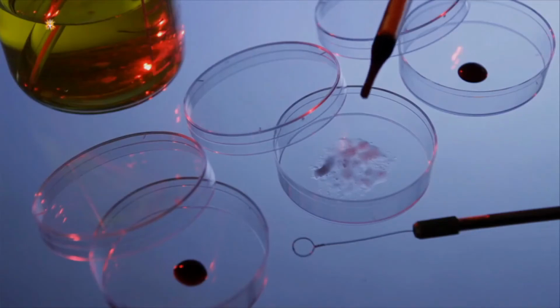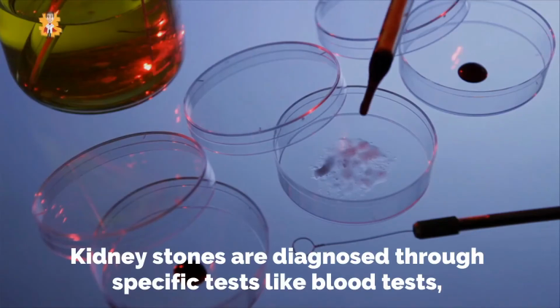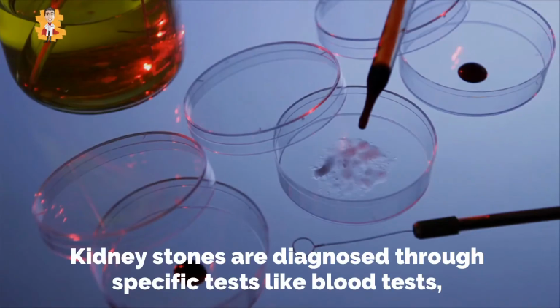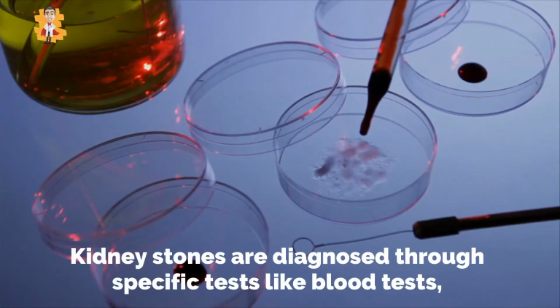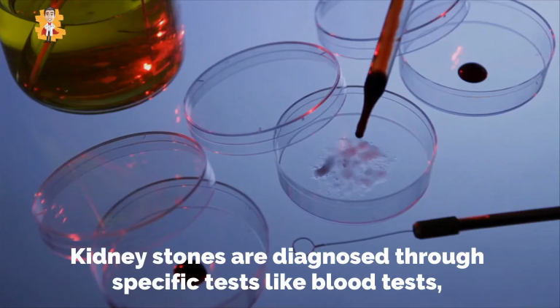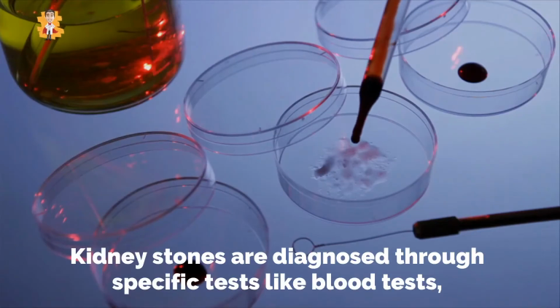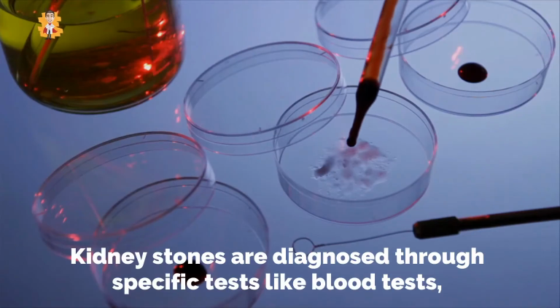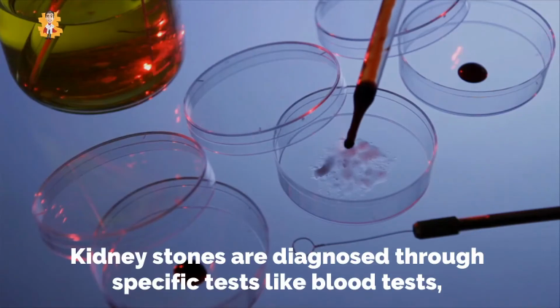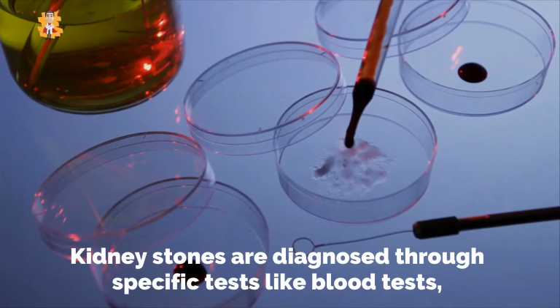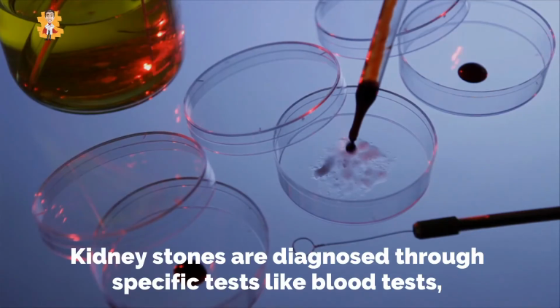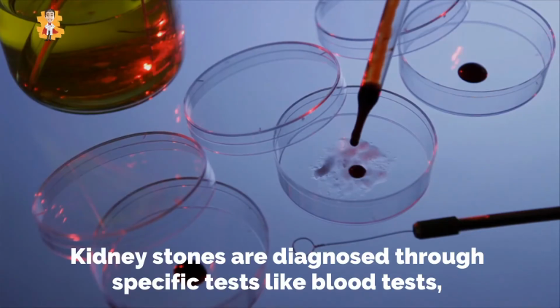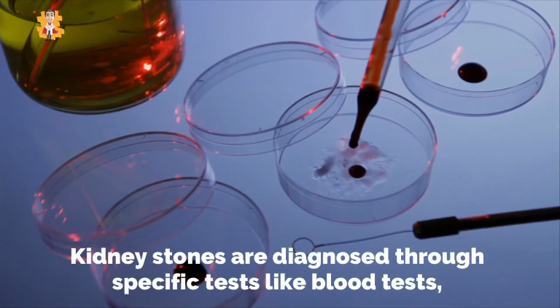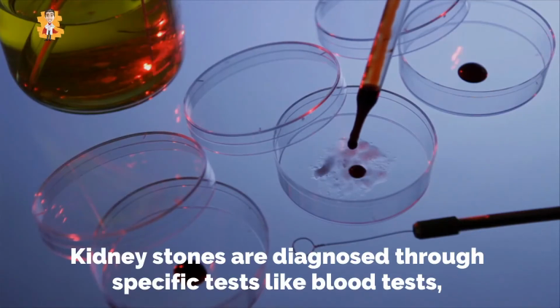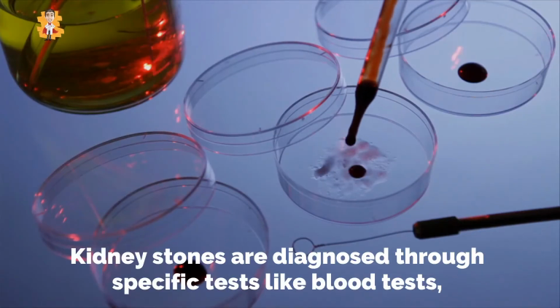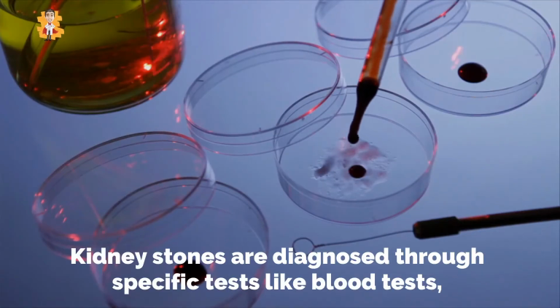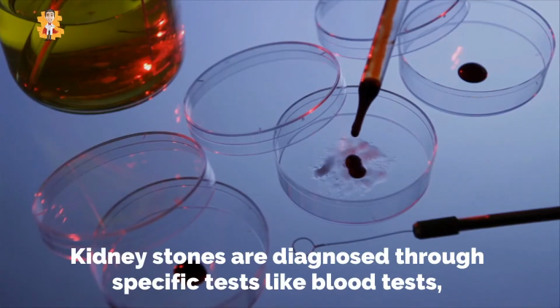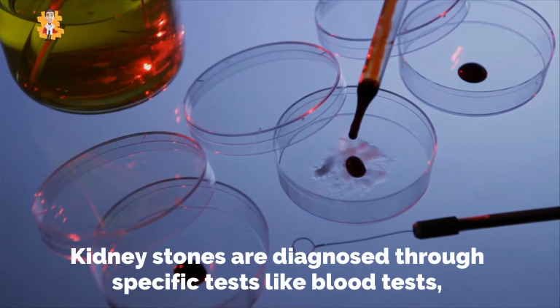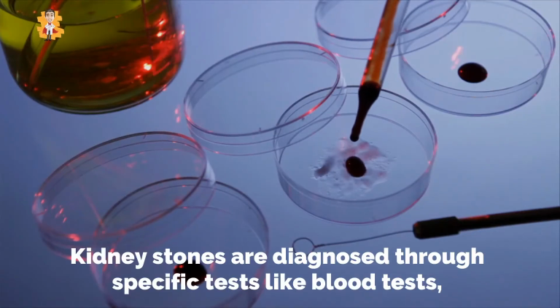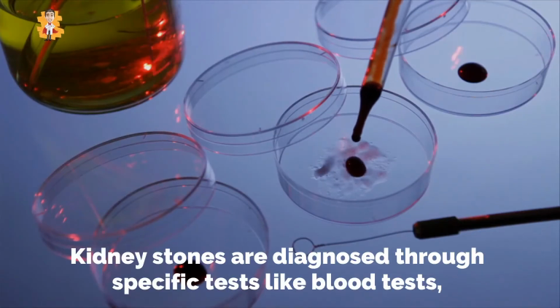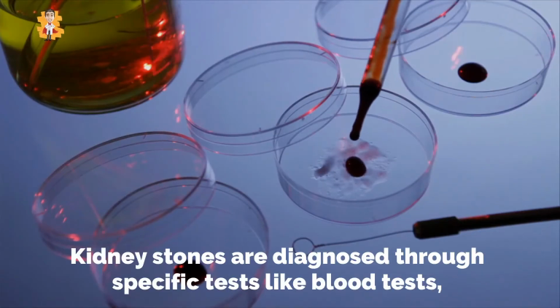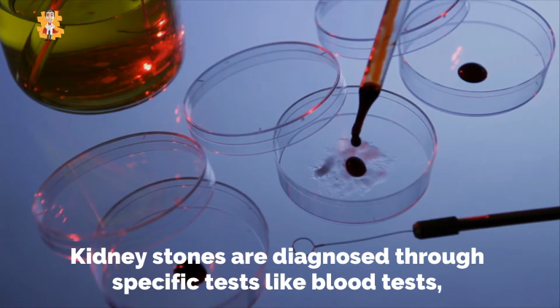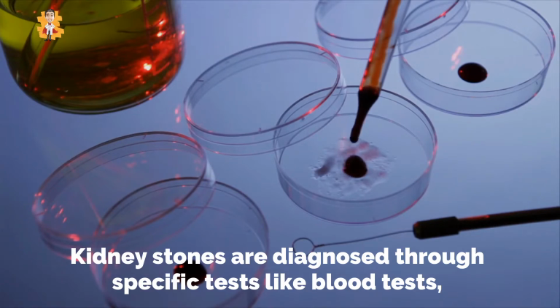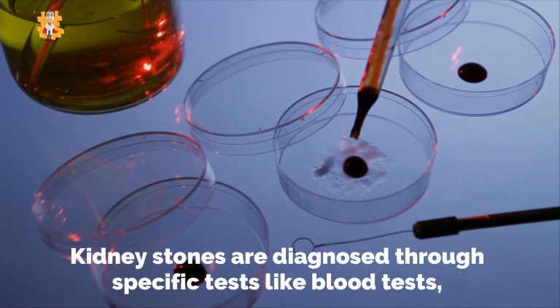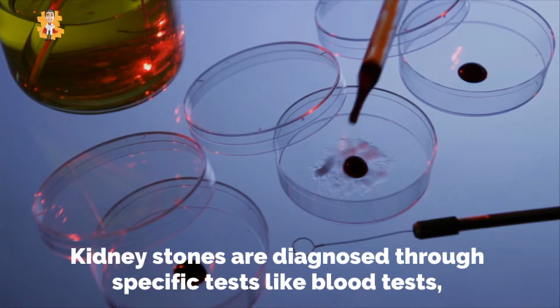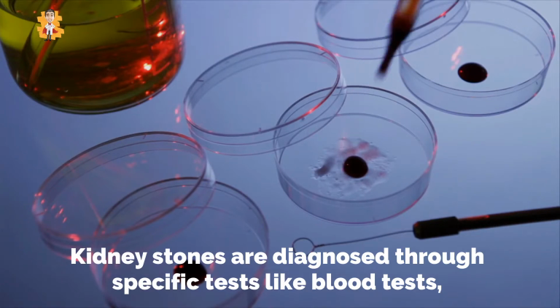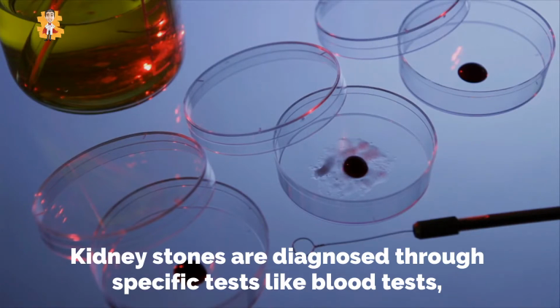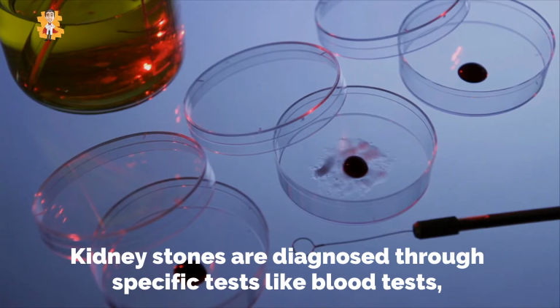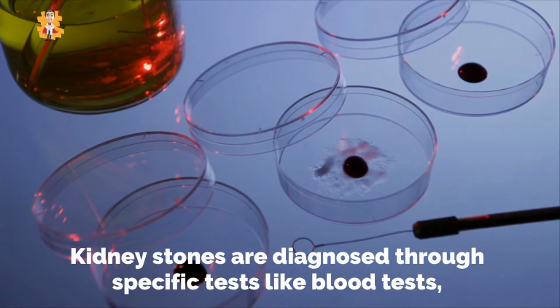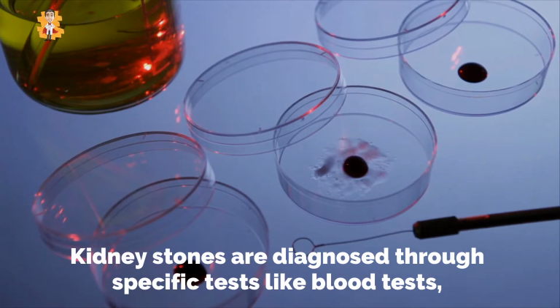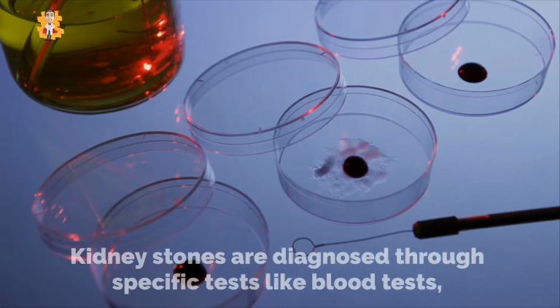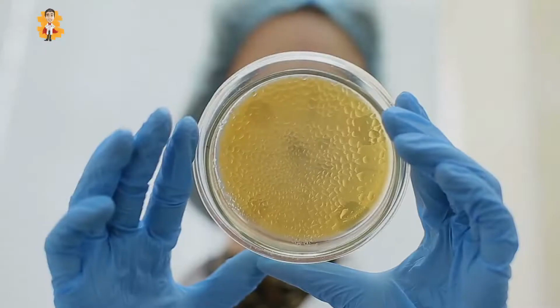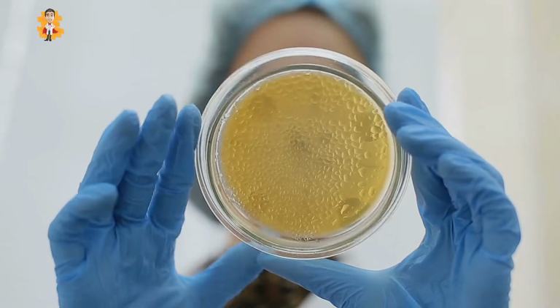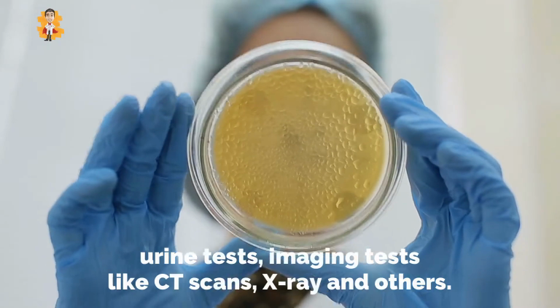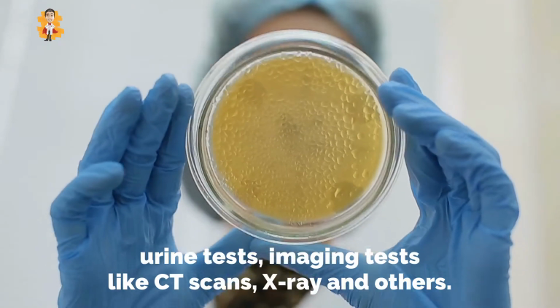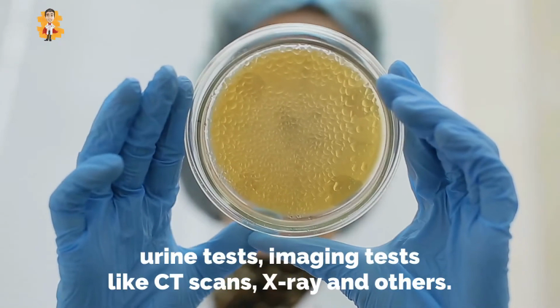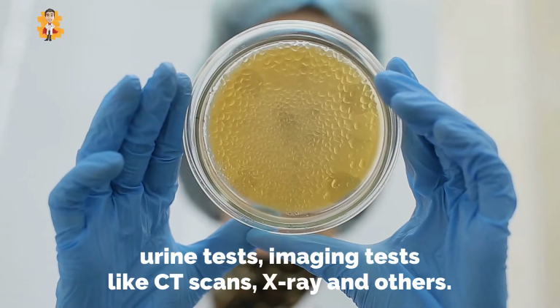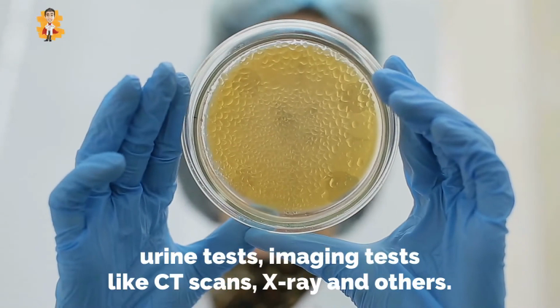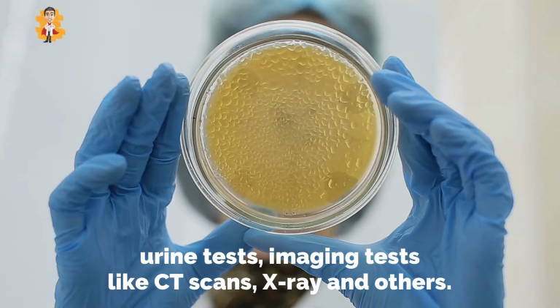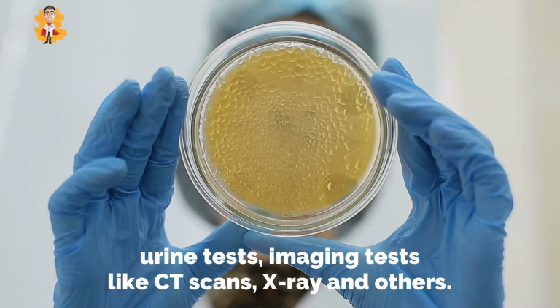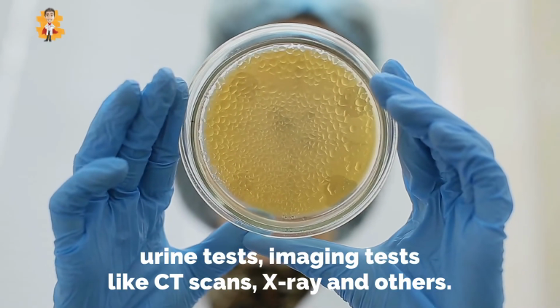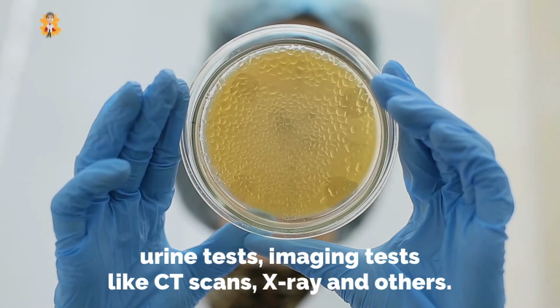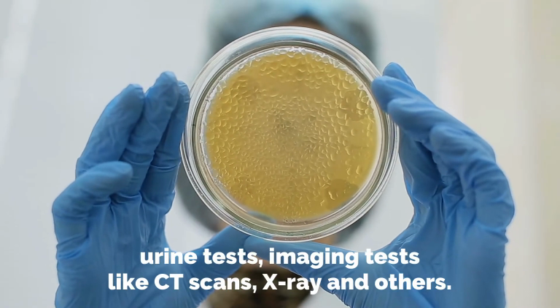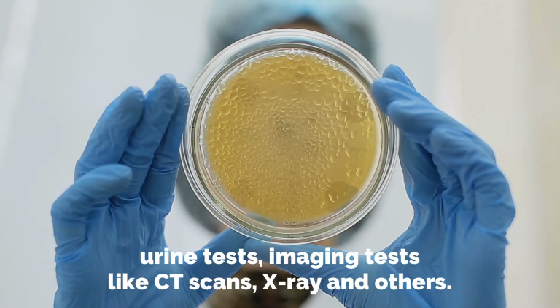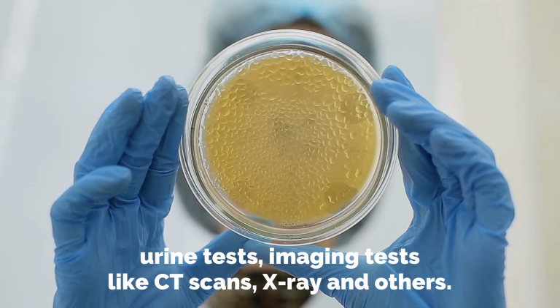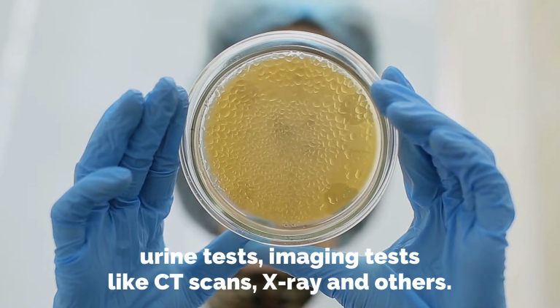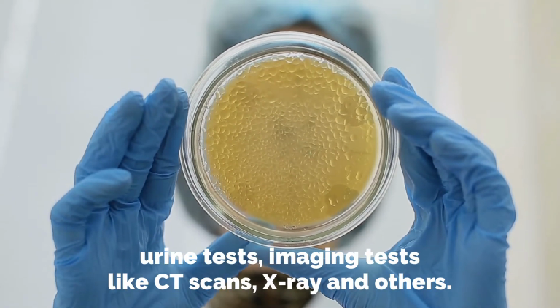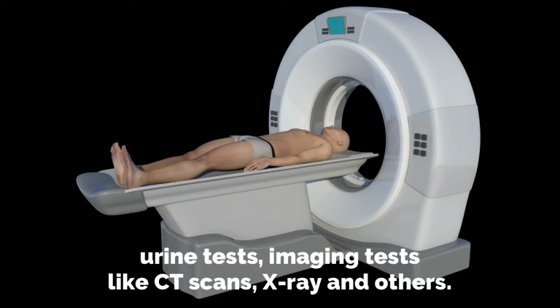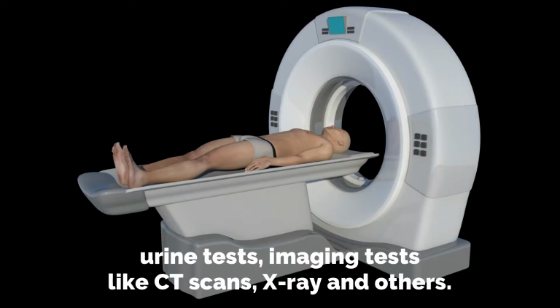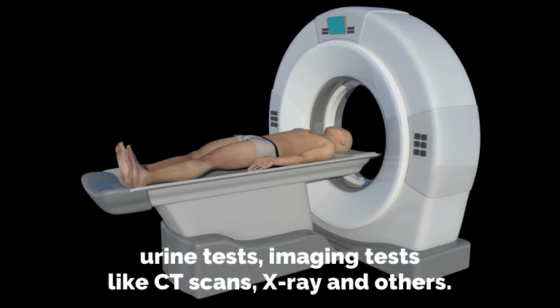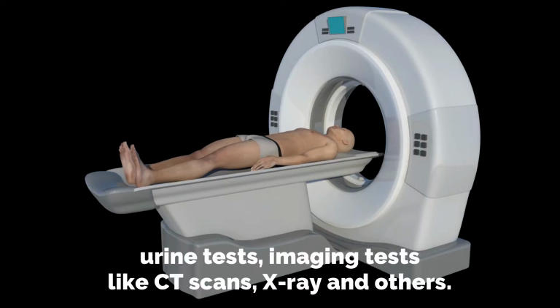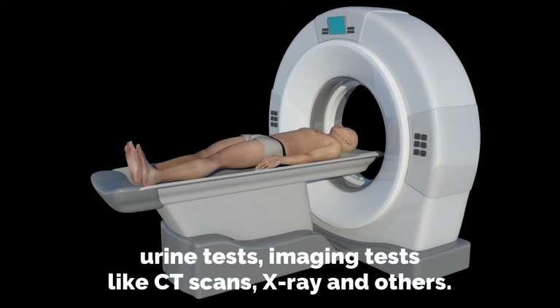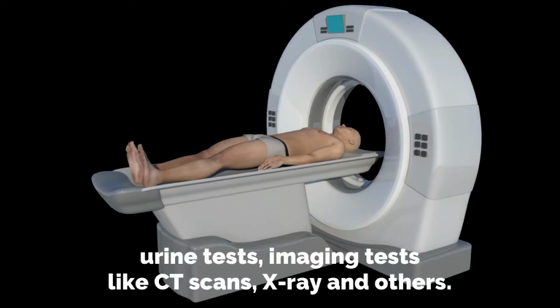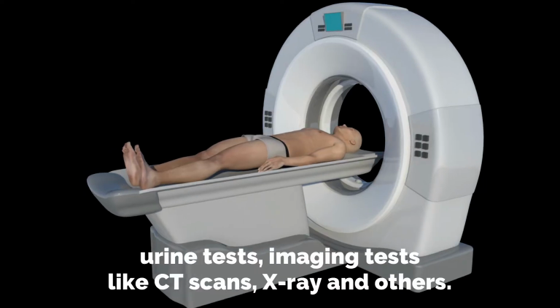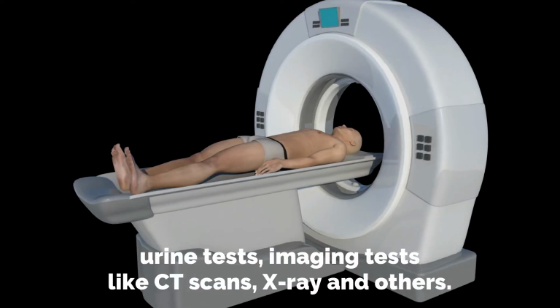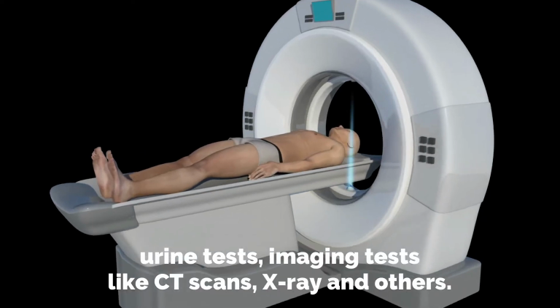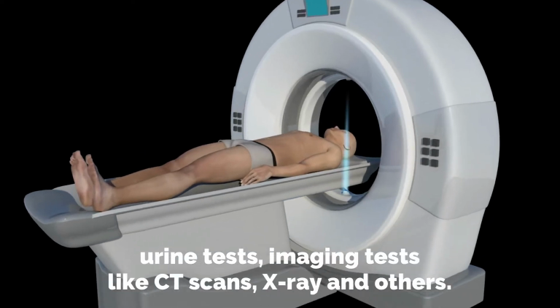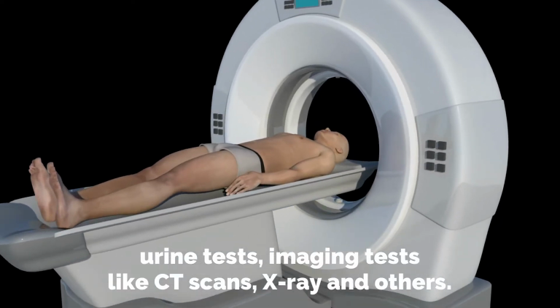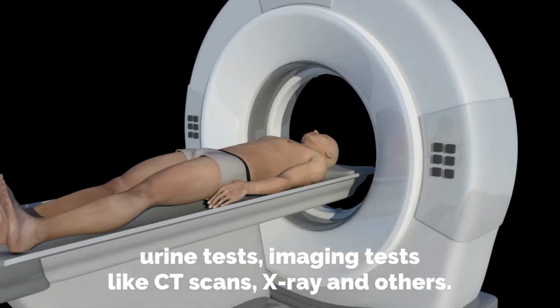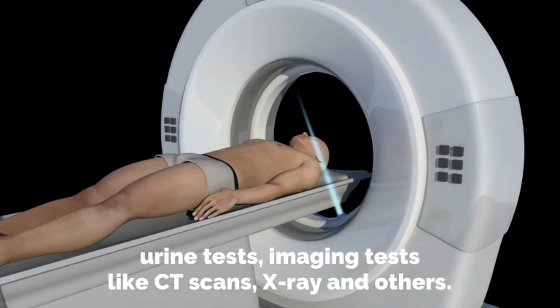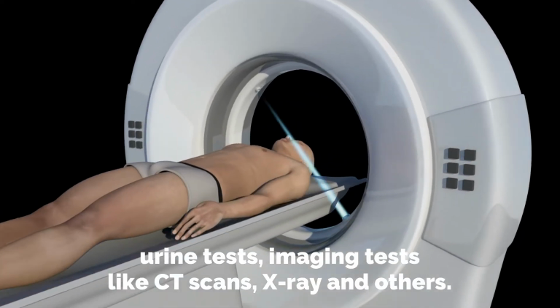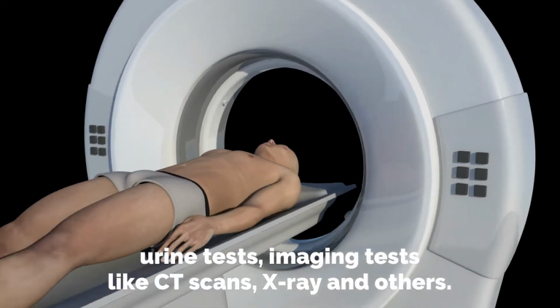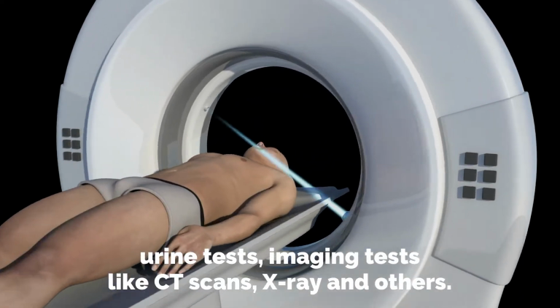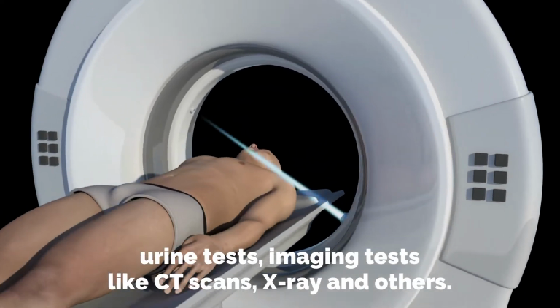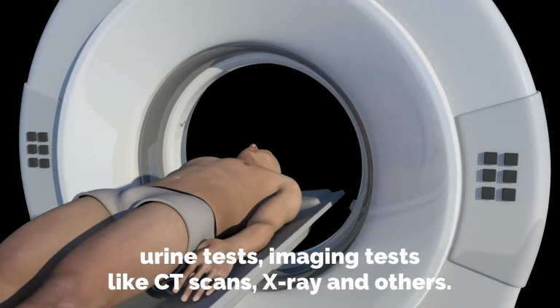Kidney stones are diagnosed through specific tests like blood tests, urine tests, imaging tests like CT scans, x-rays, and others.